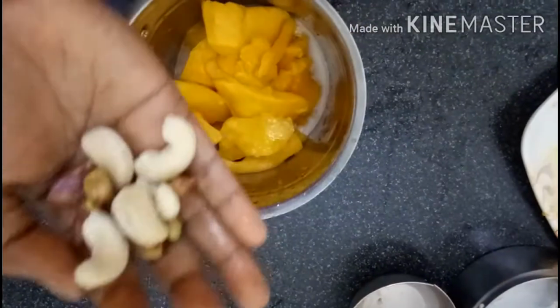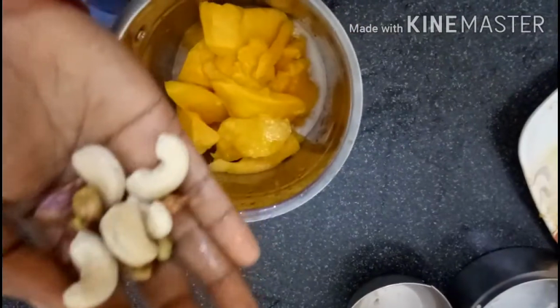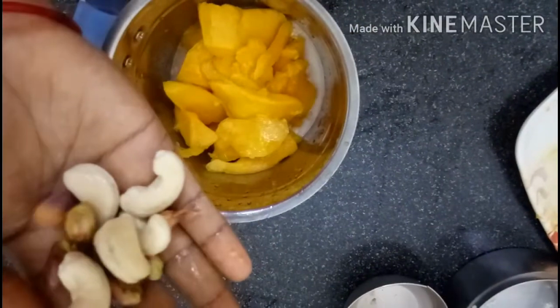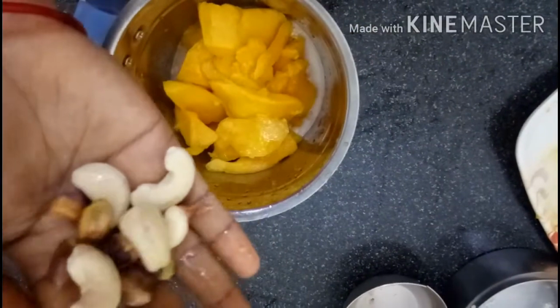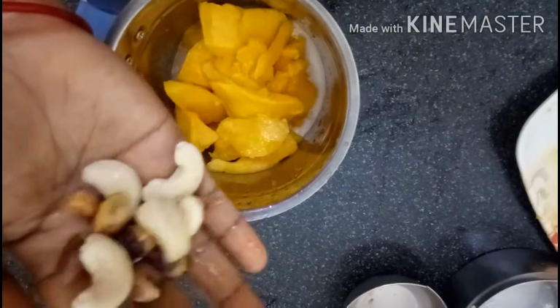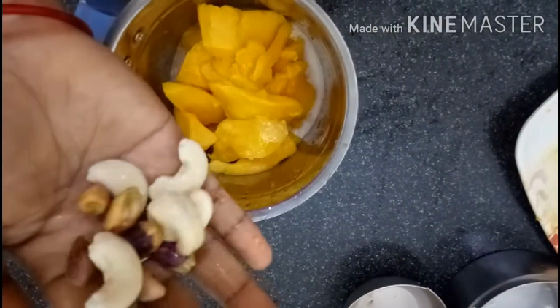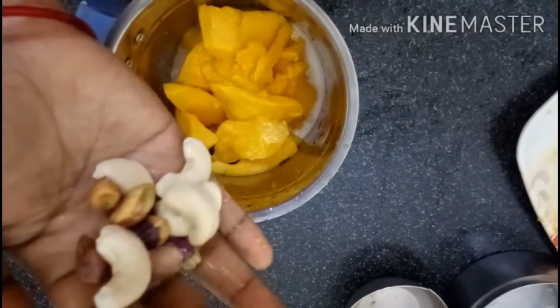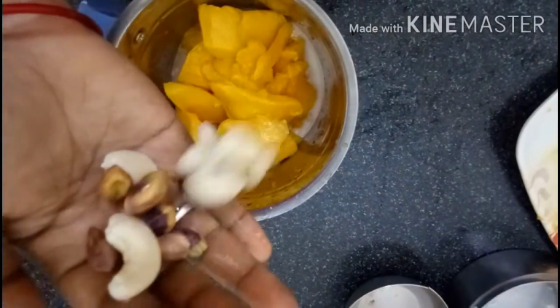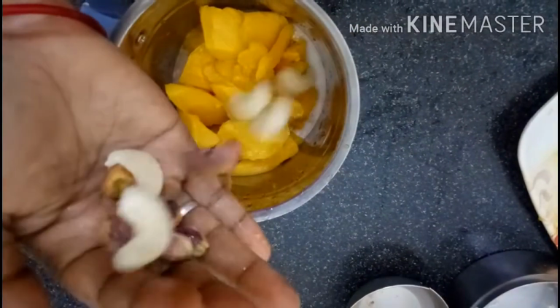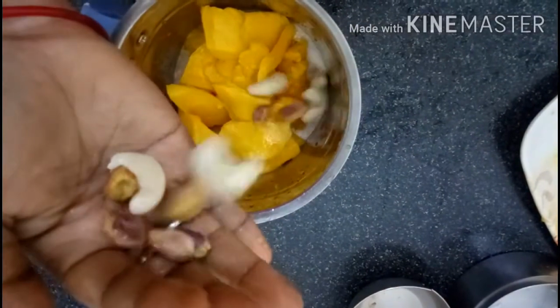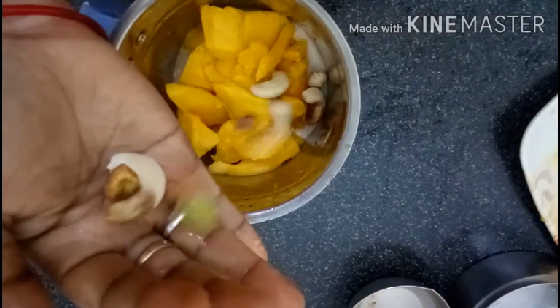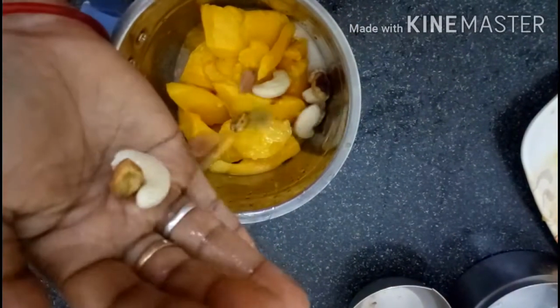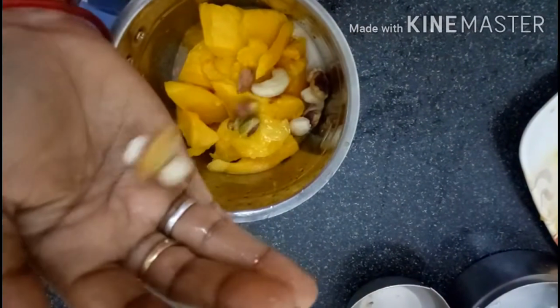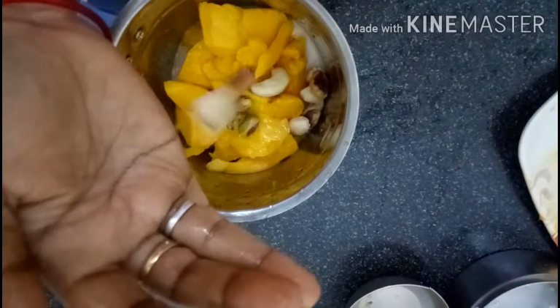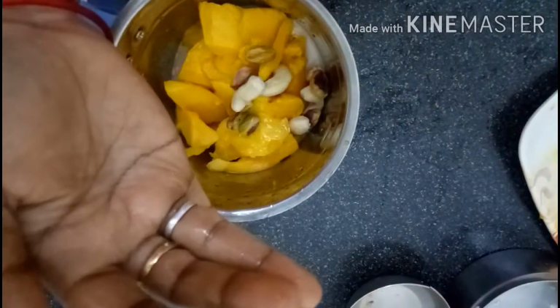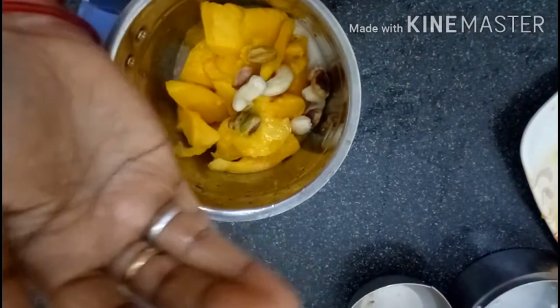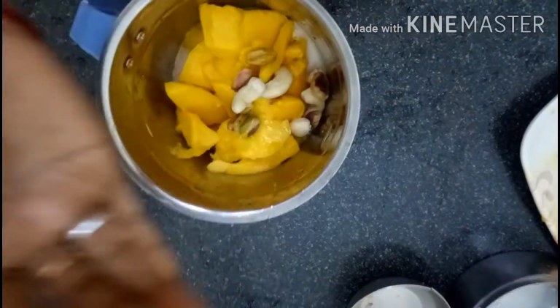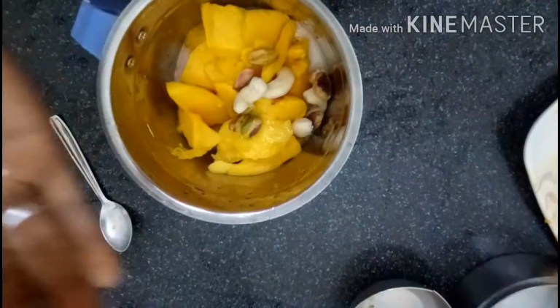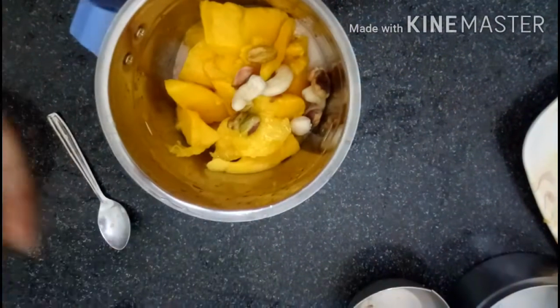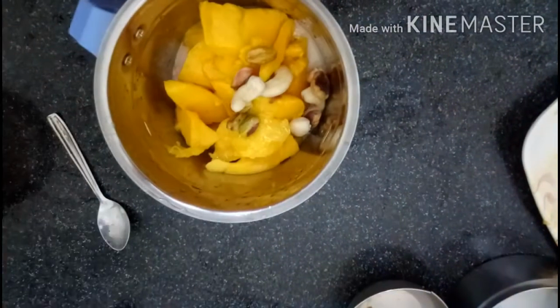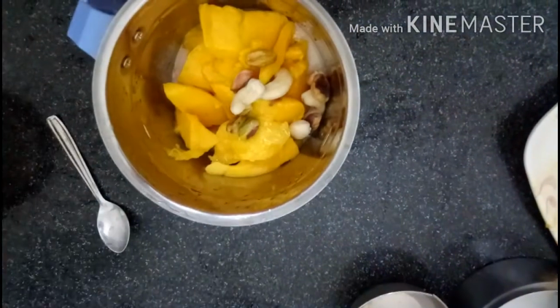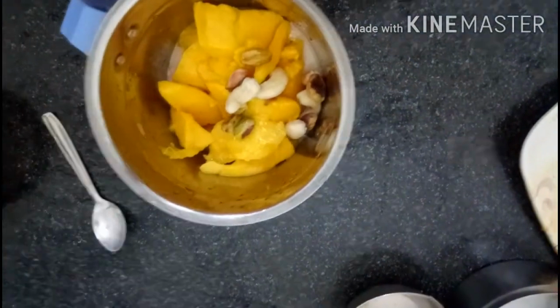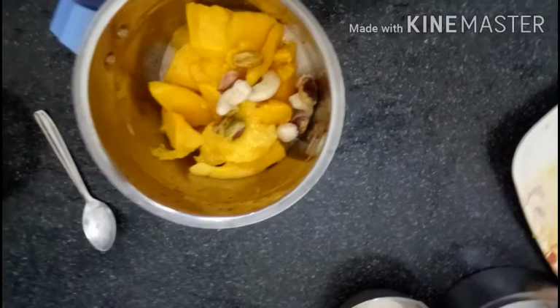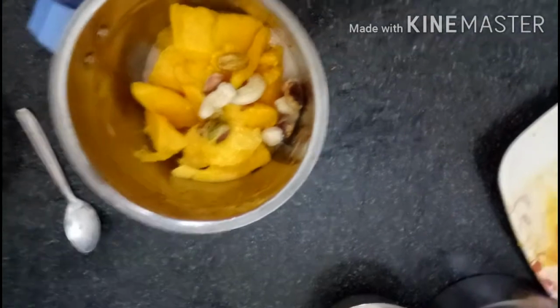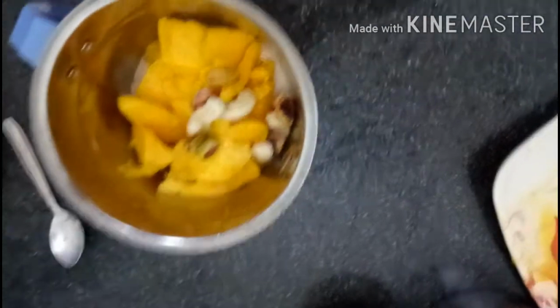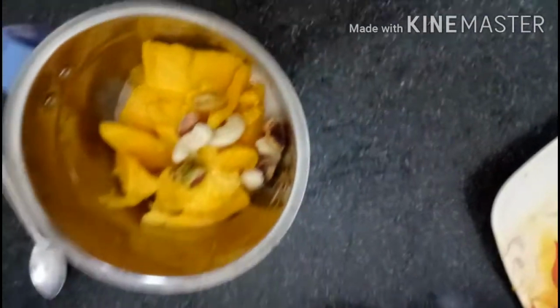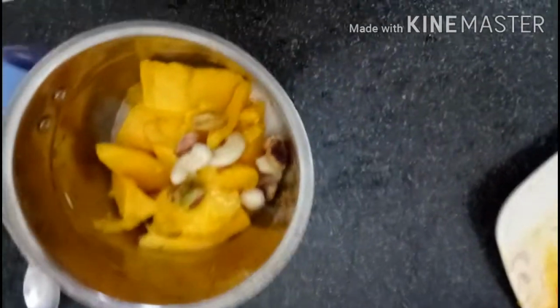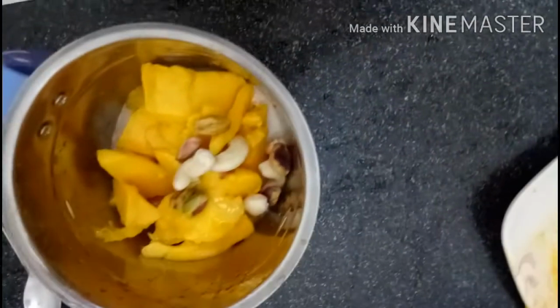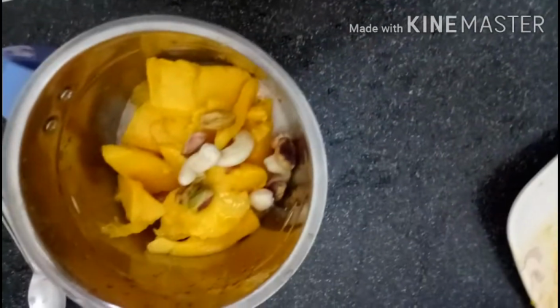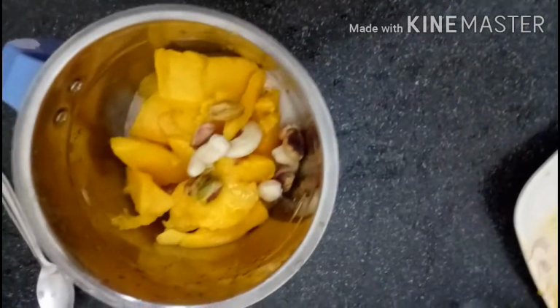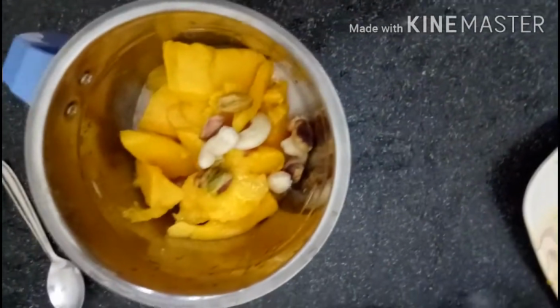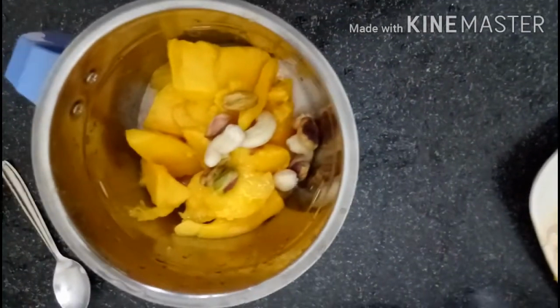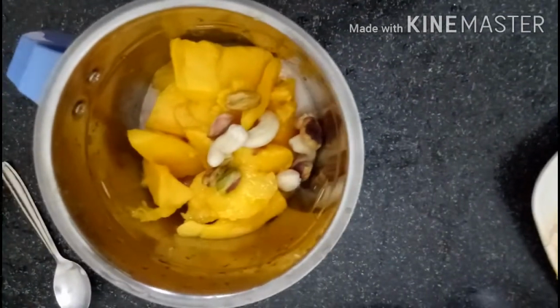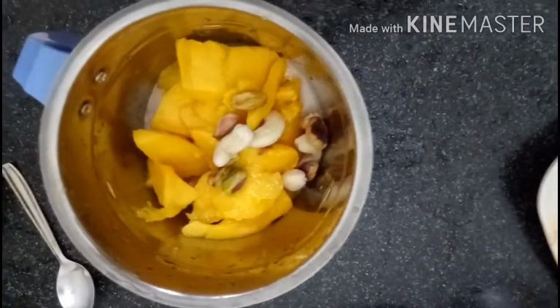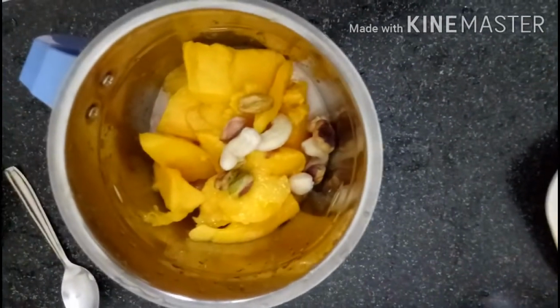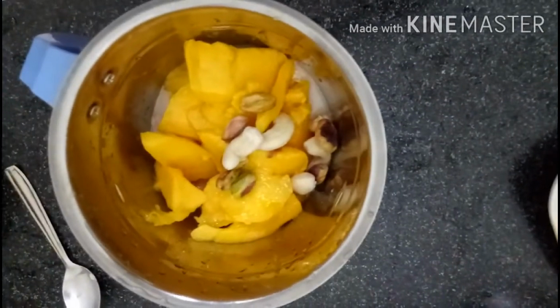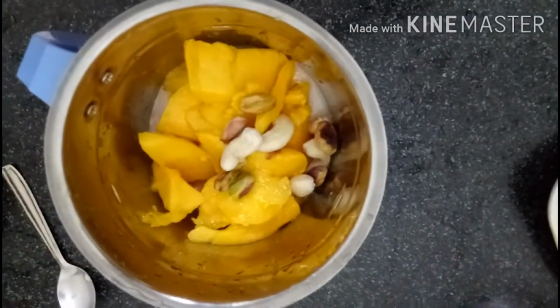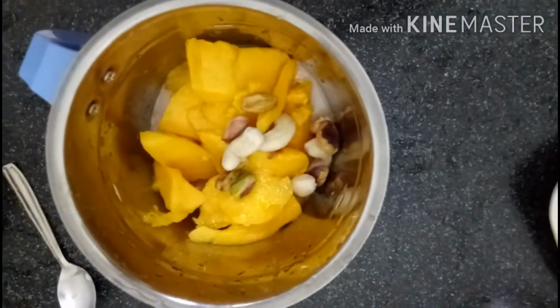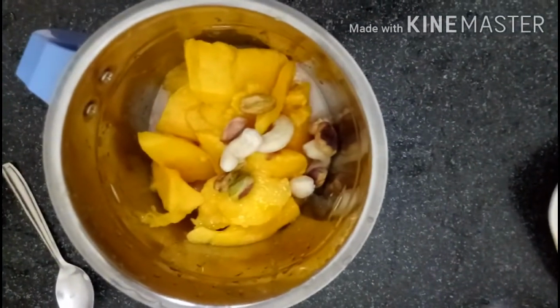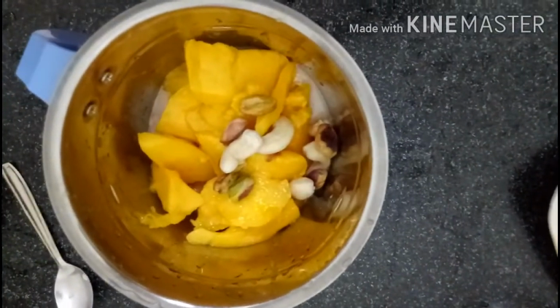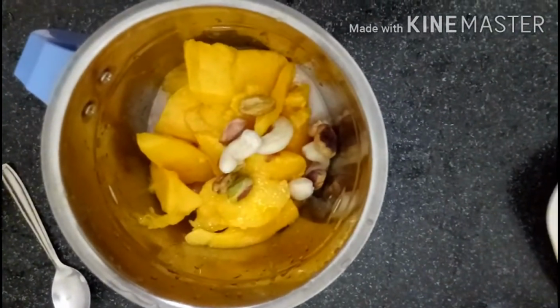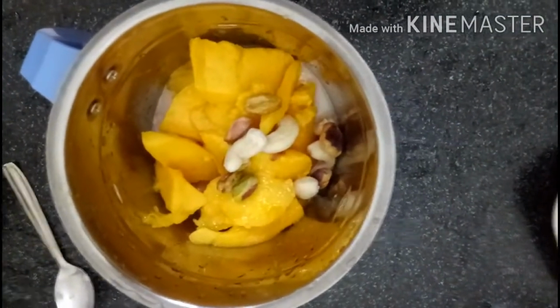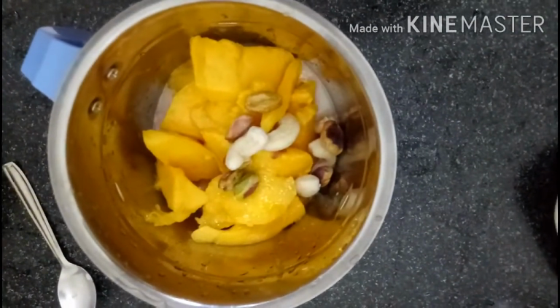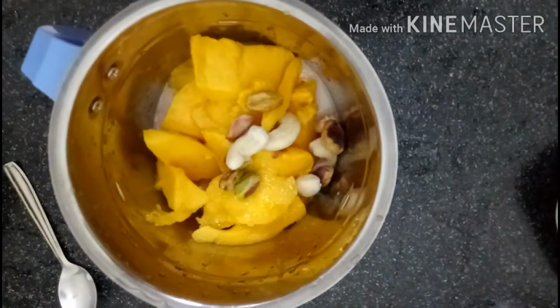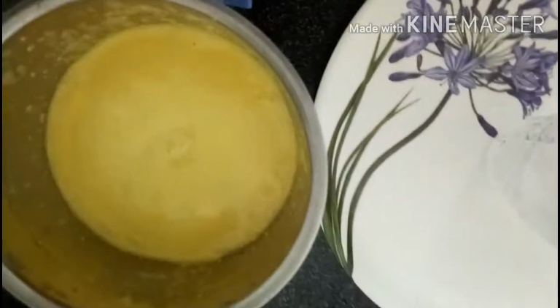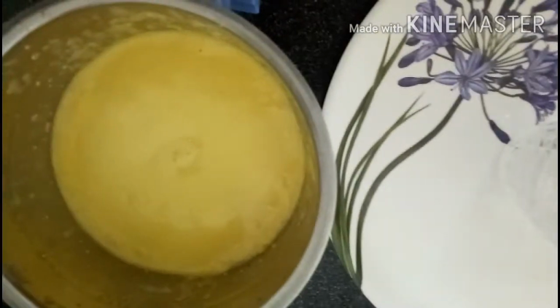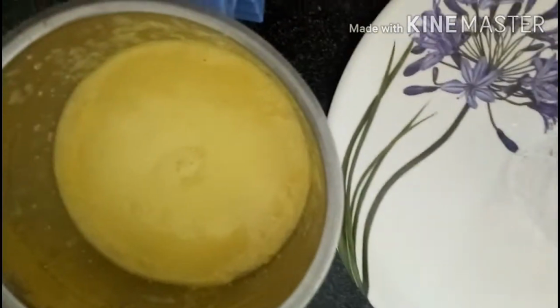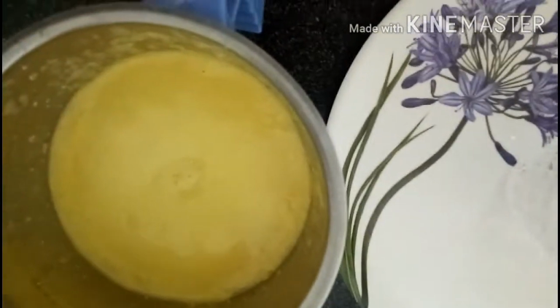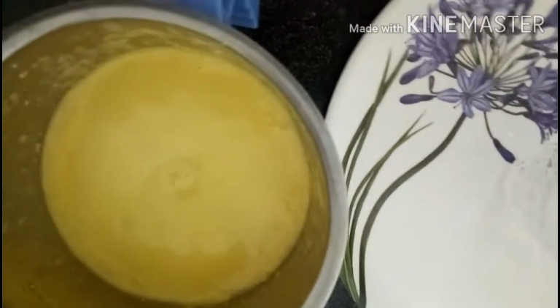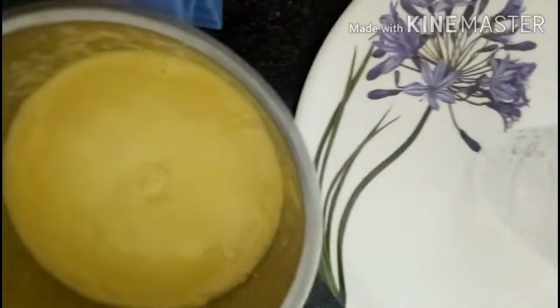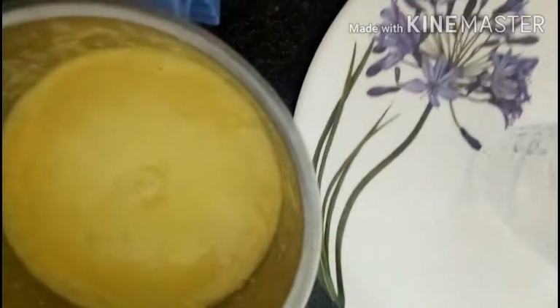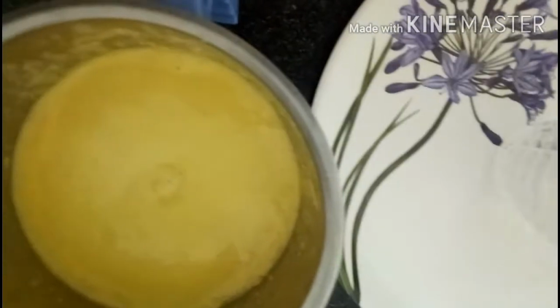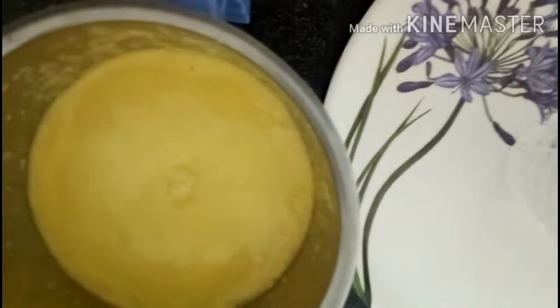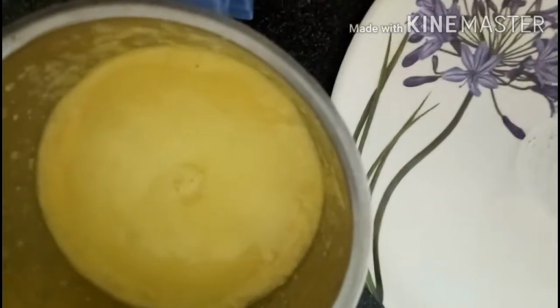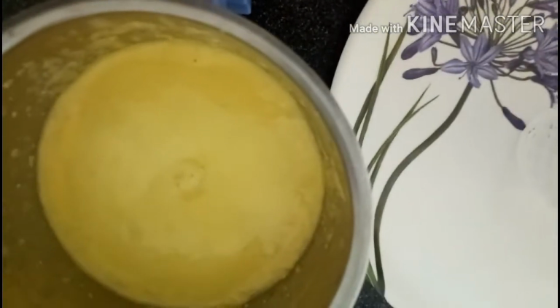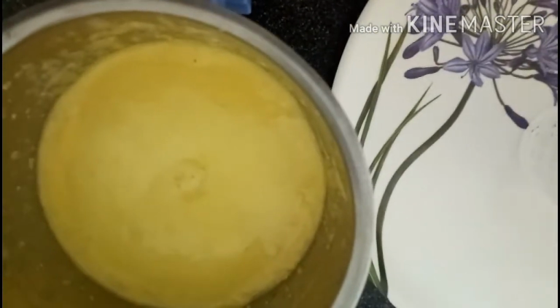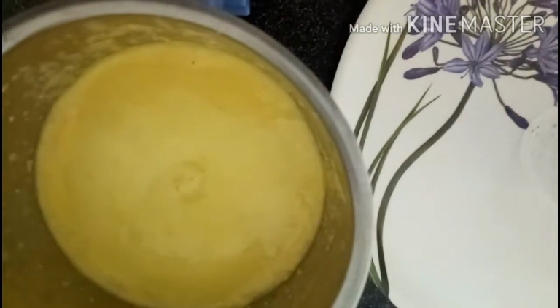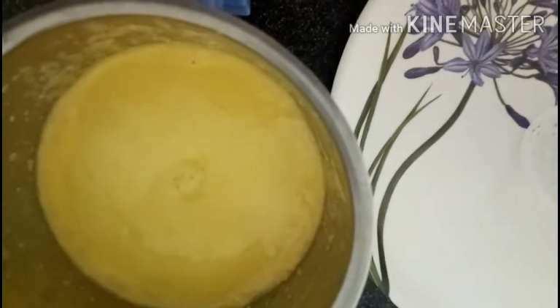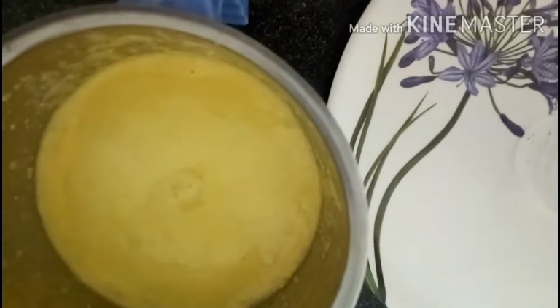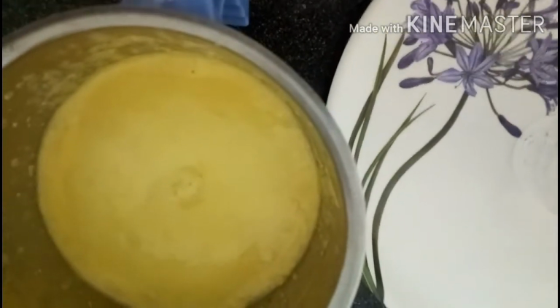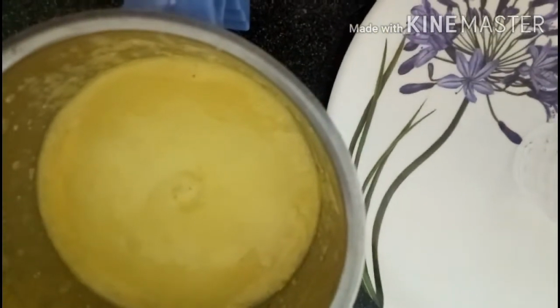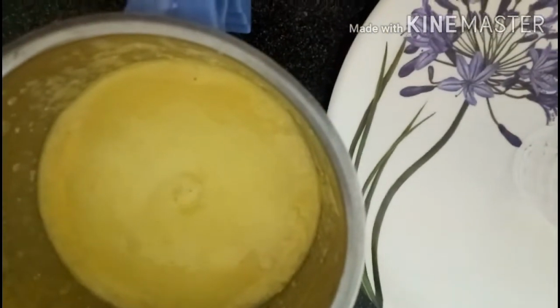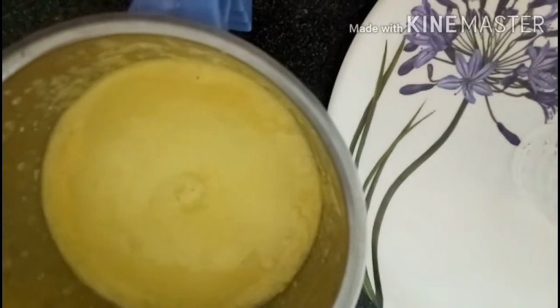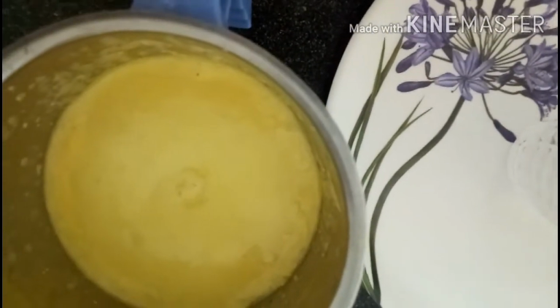First, I am going to cut the mango and dry fruits to add into this smoothie.